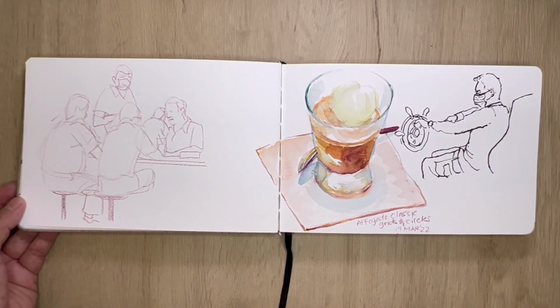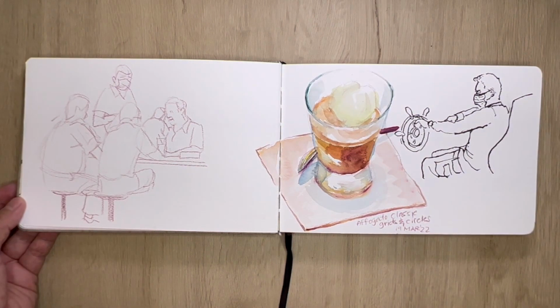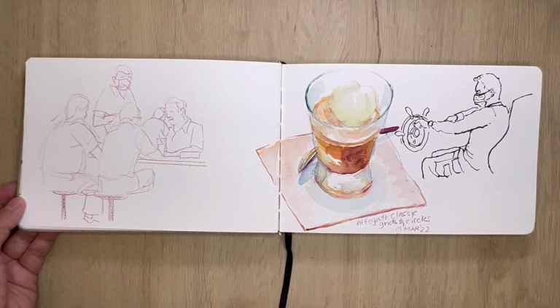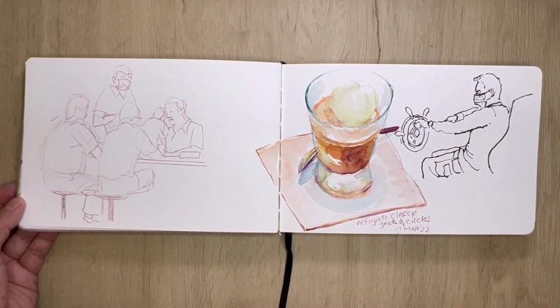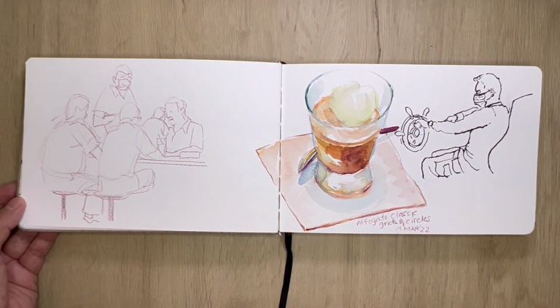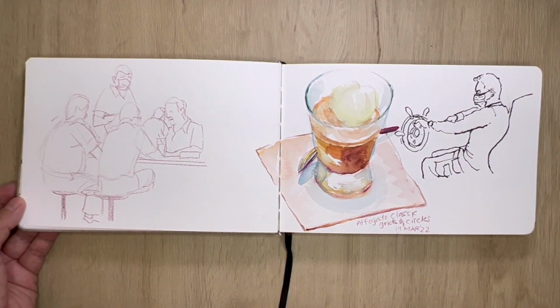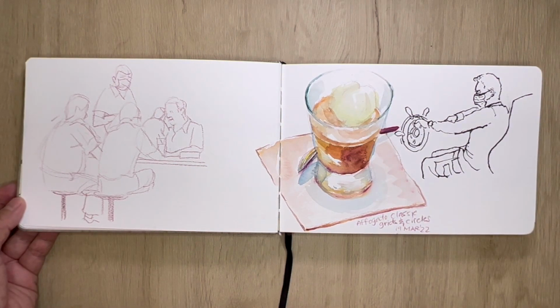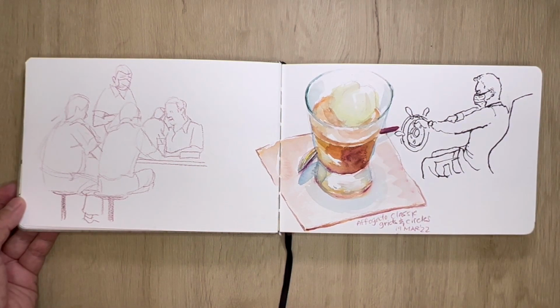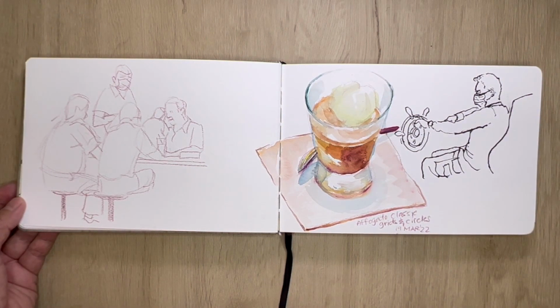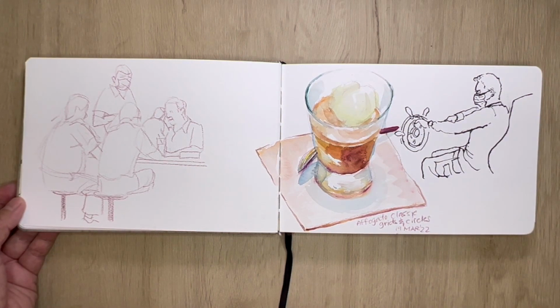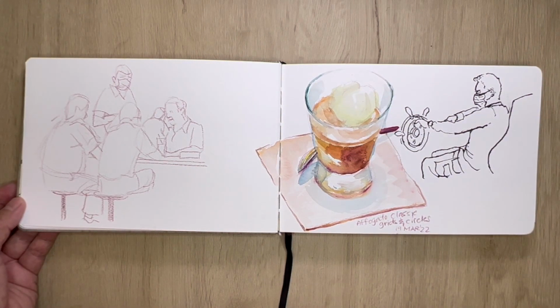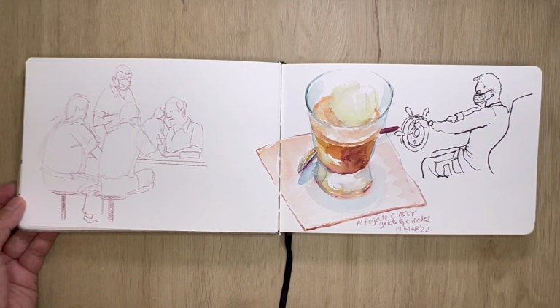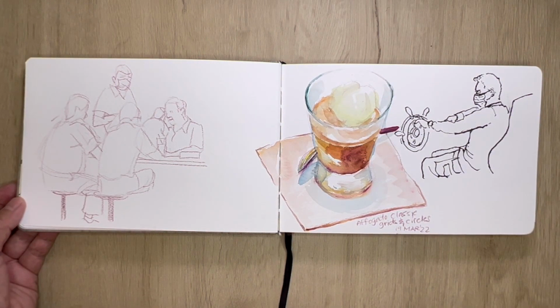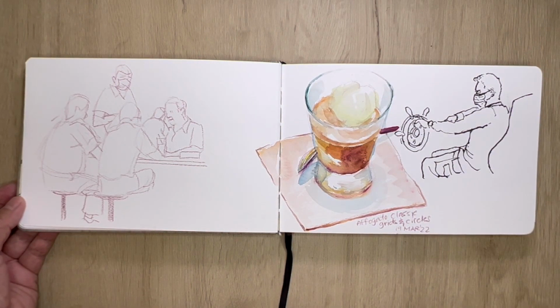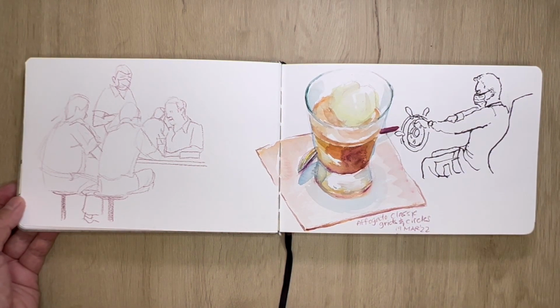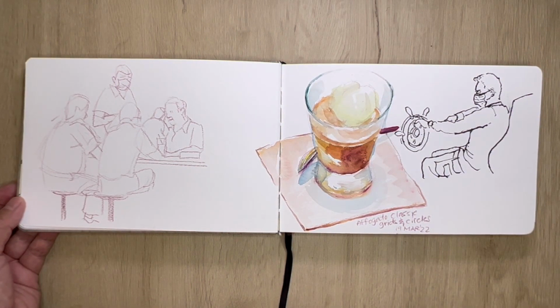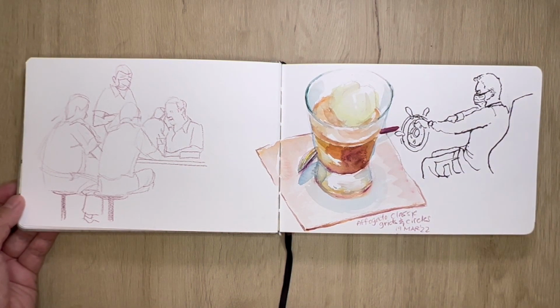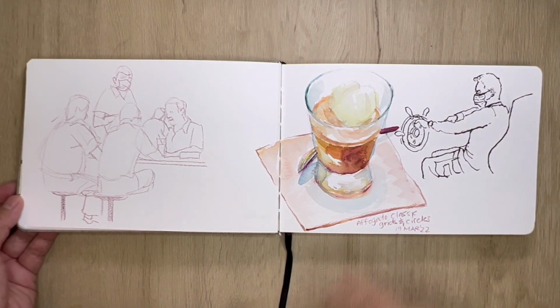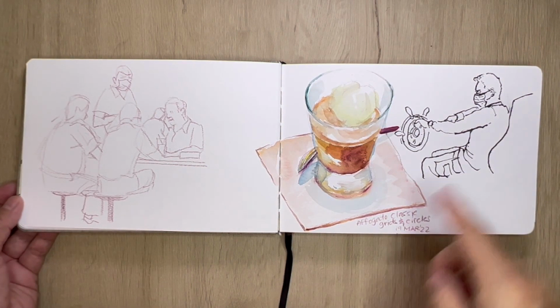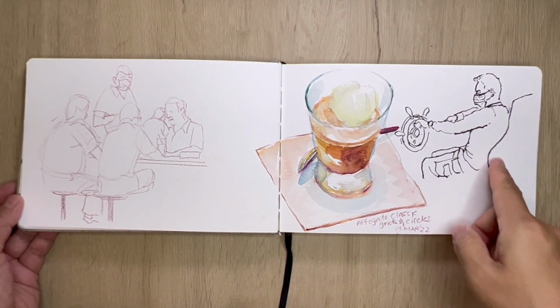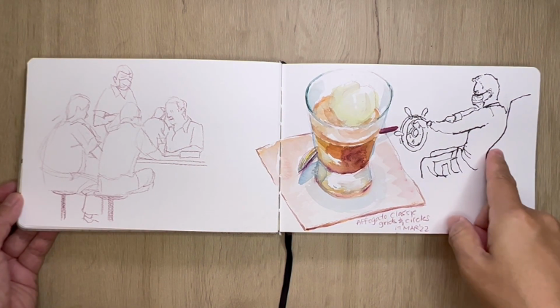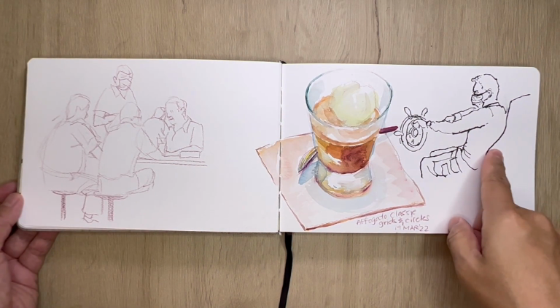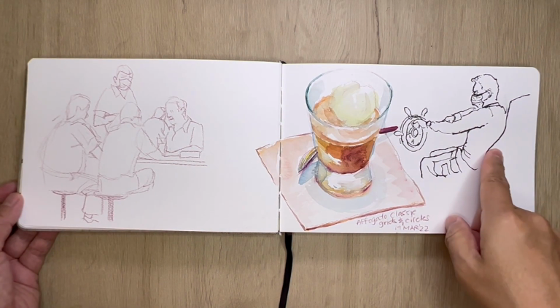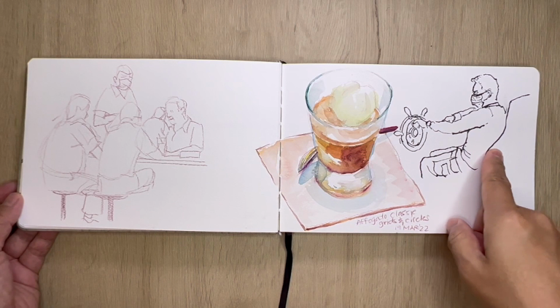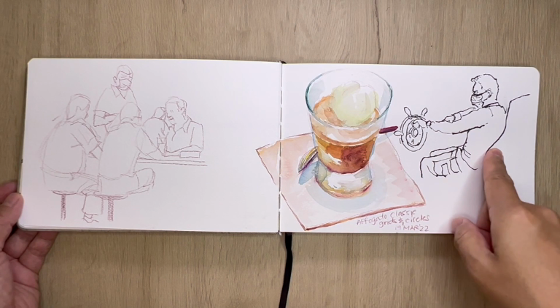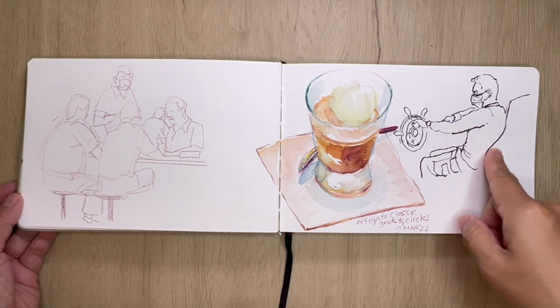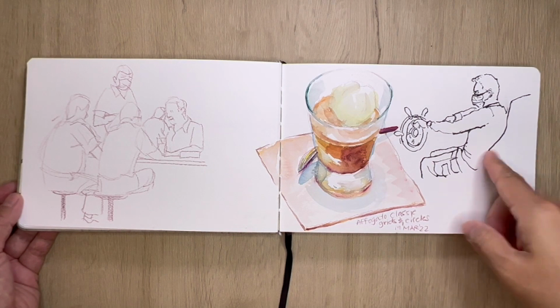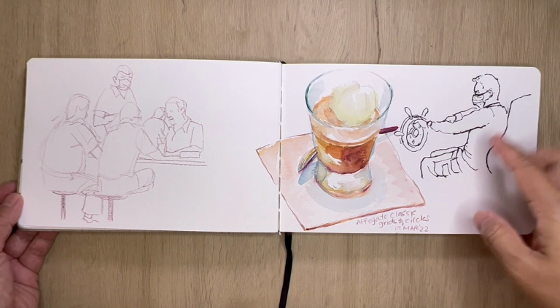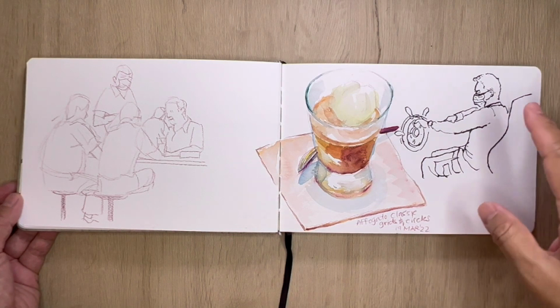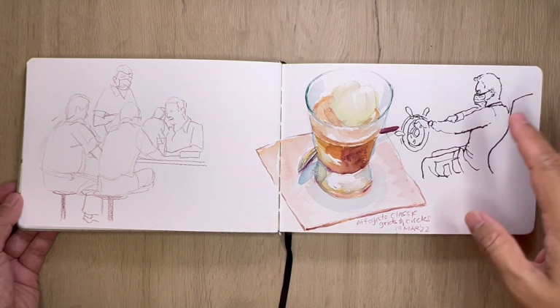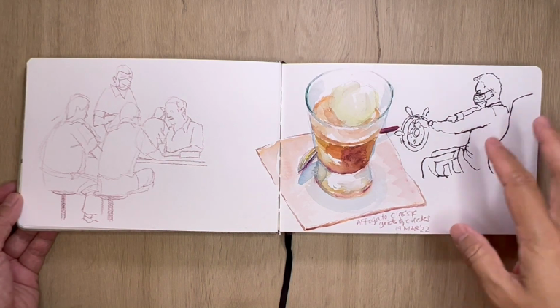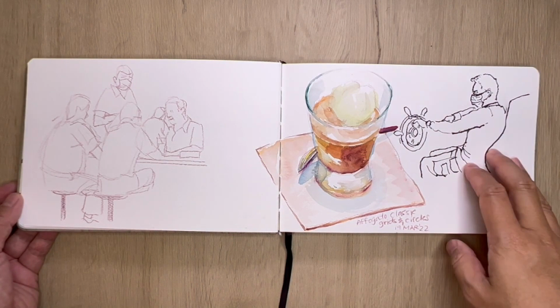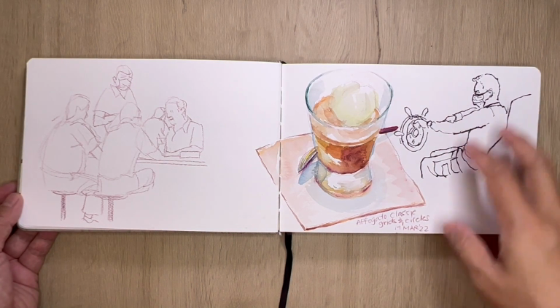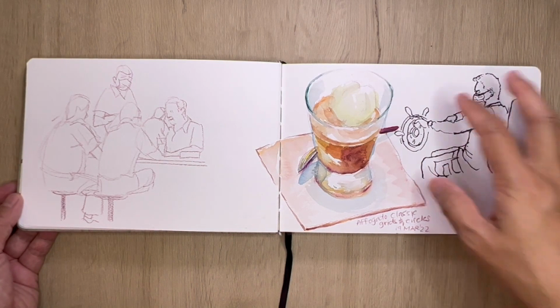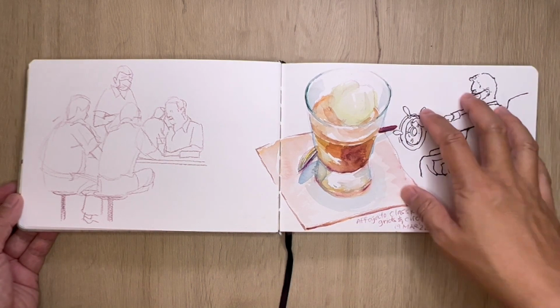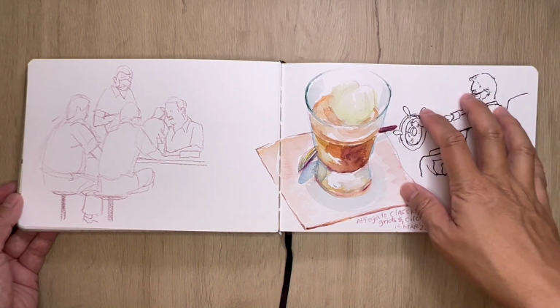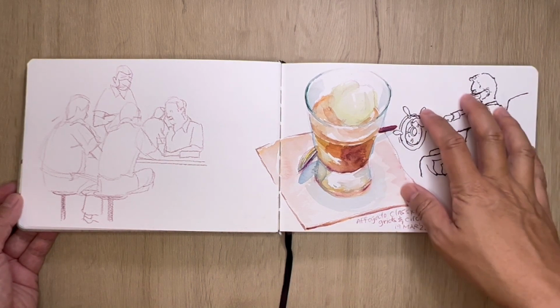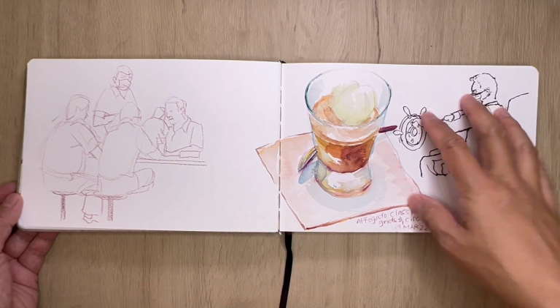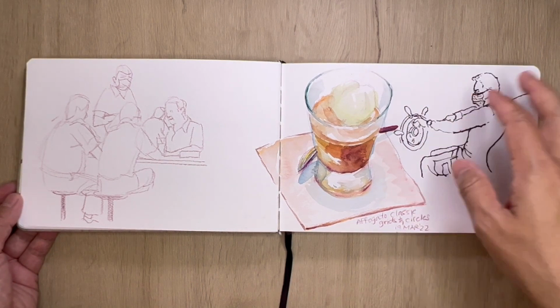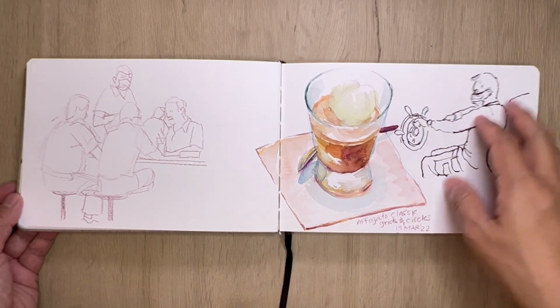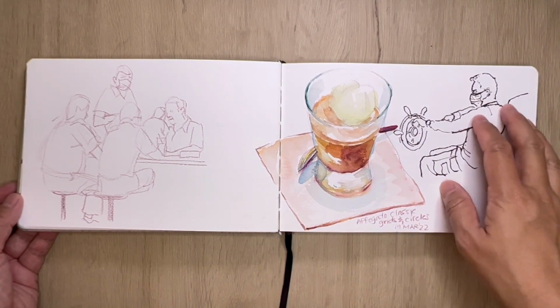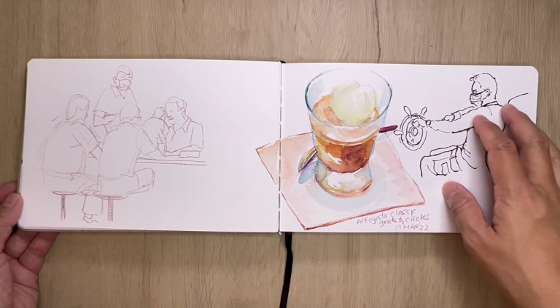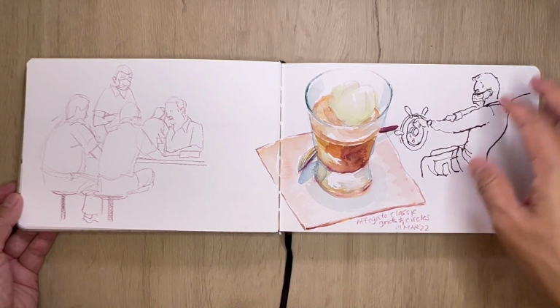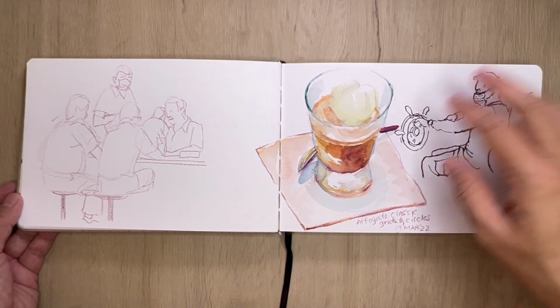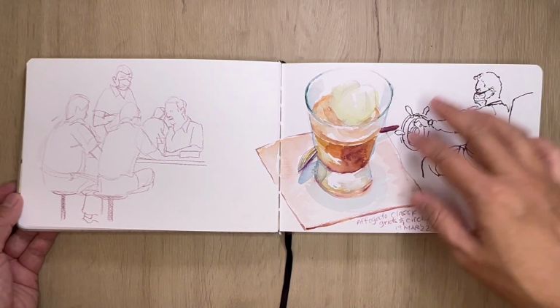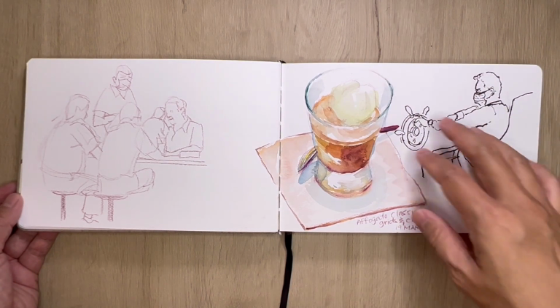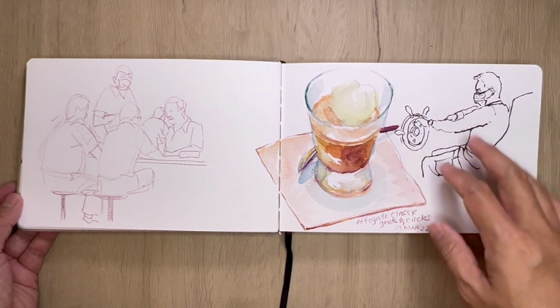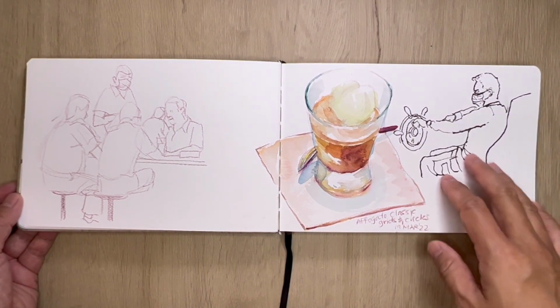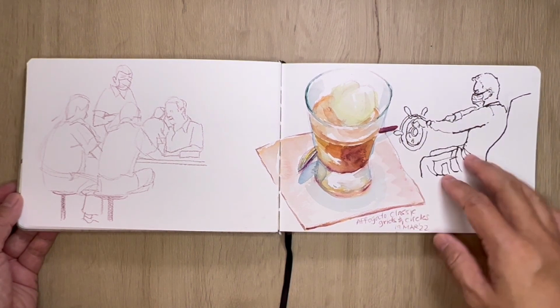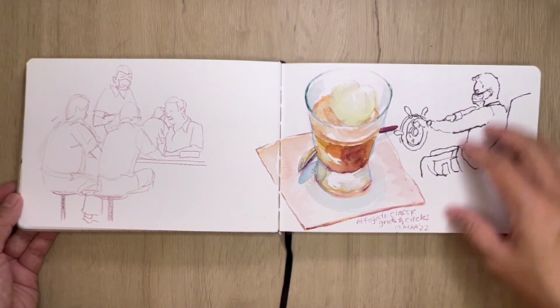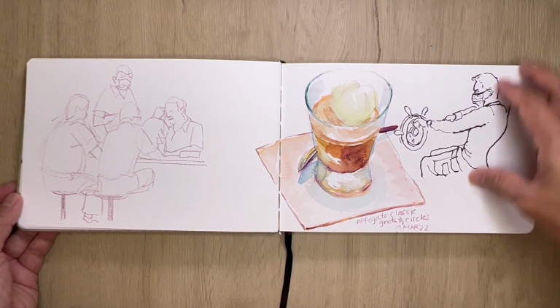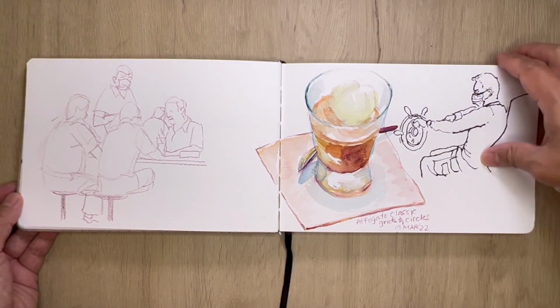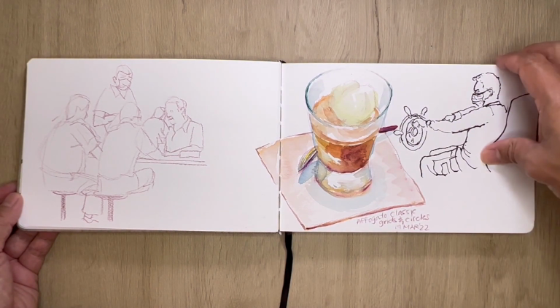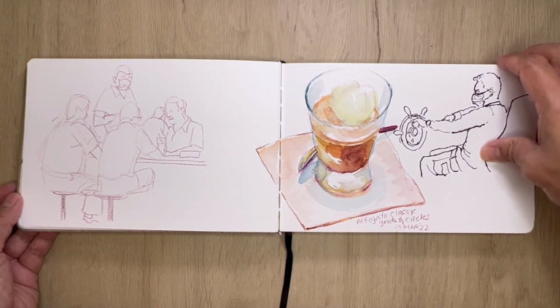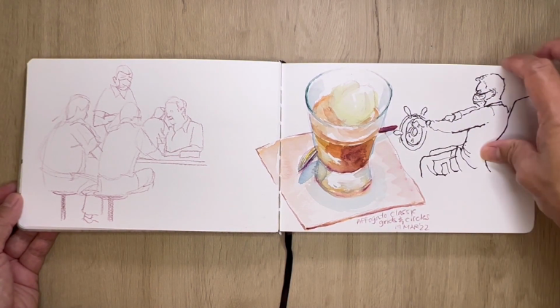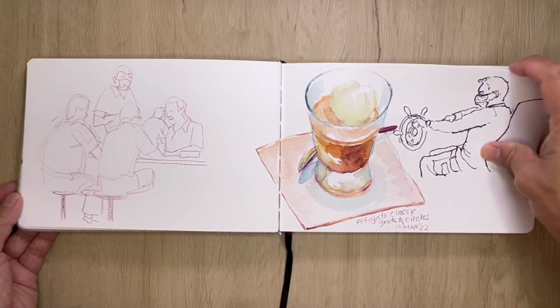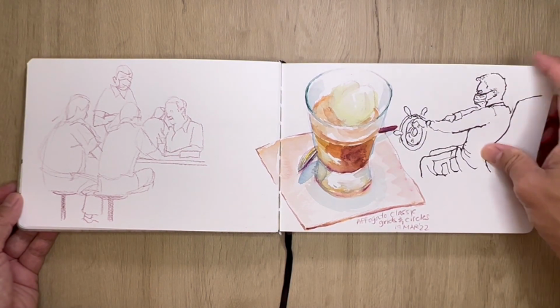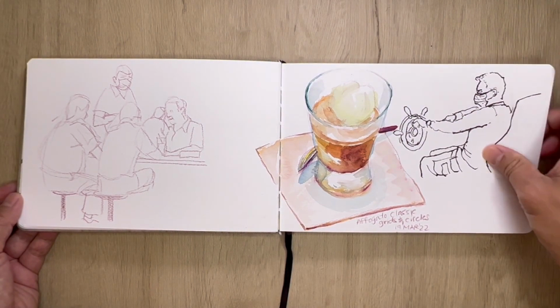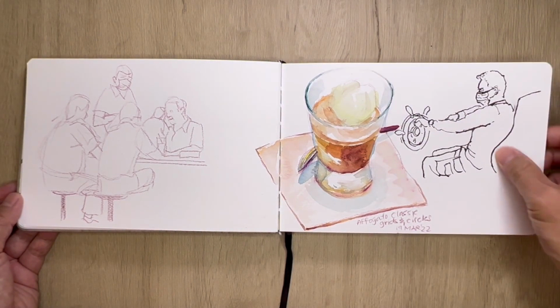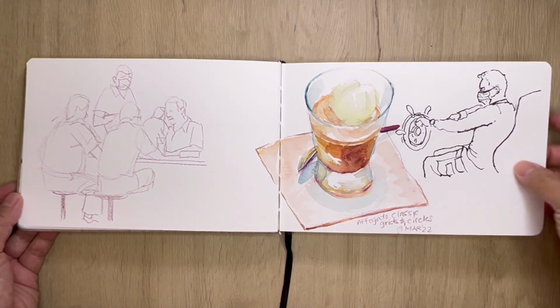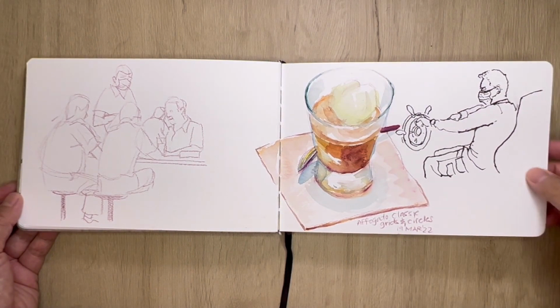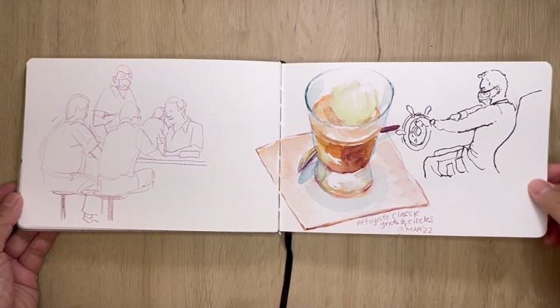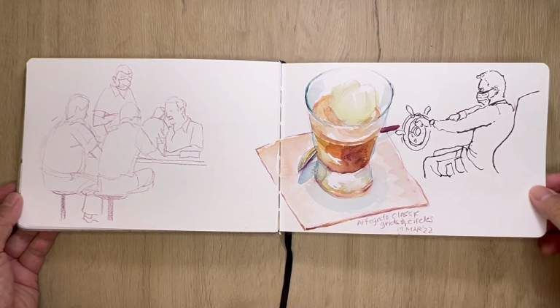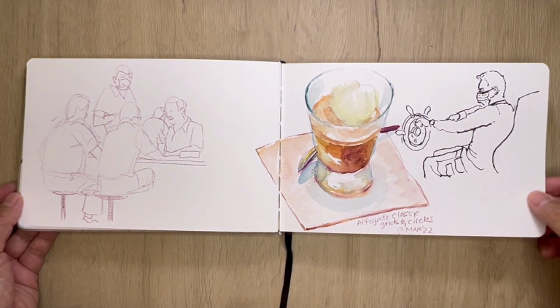I headed over to Grids and Circles for an affogato — classic. This is catching the captain of a ferry boat taking a group of us to Pulau Ubin, an island off the coast of Singapore.